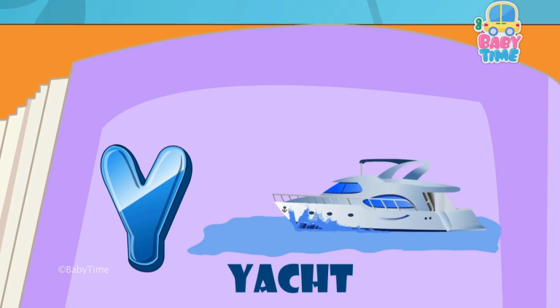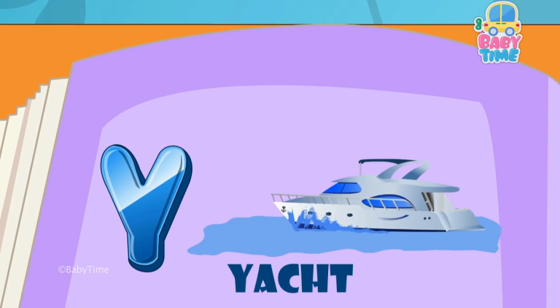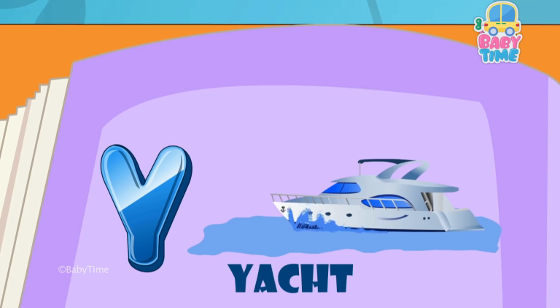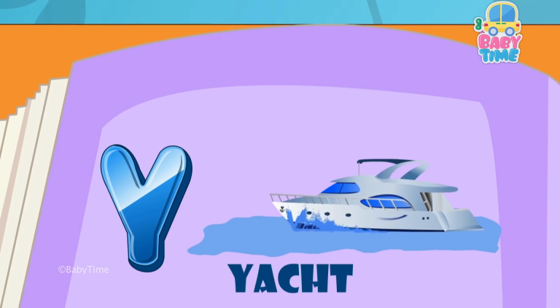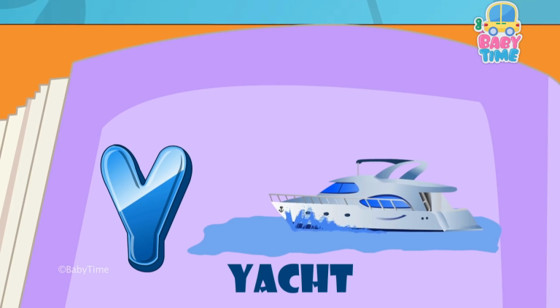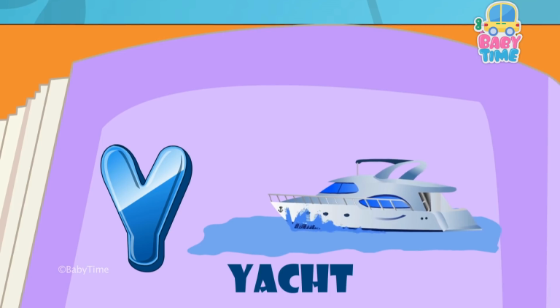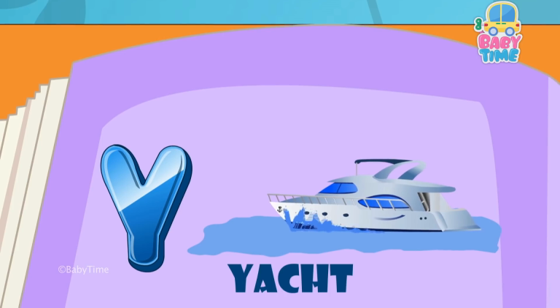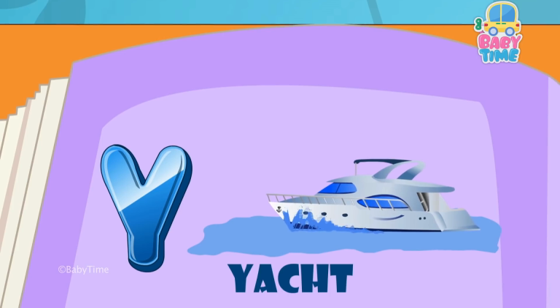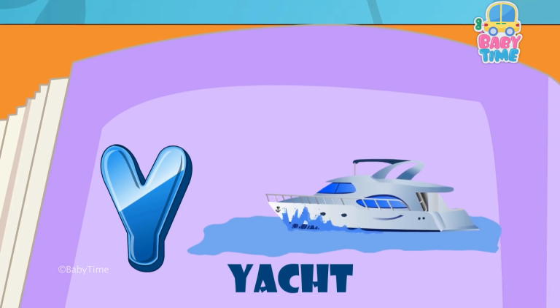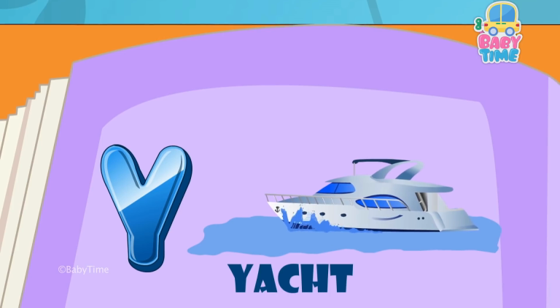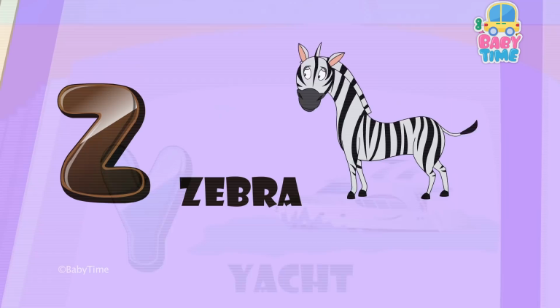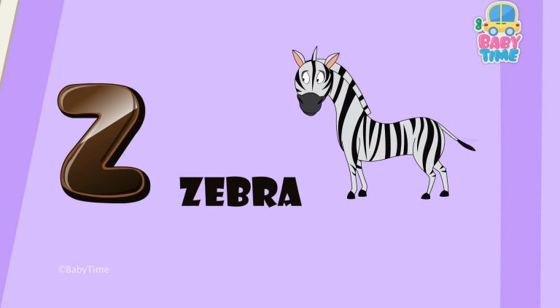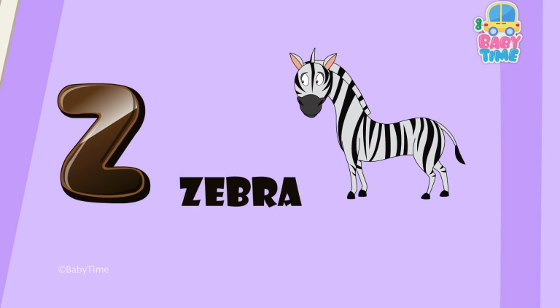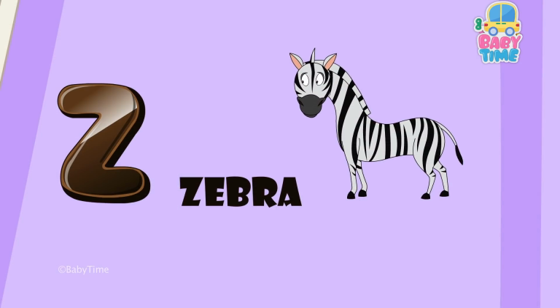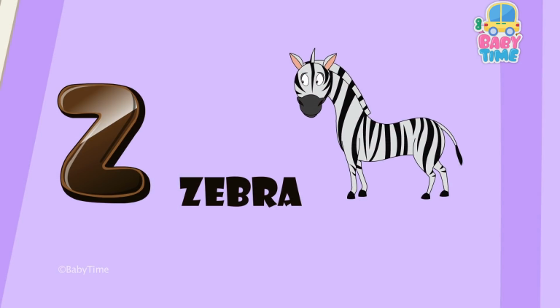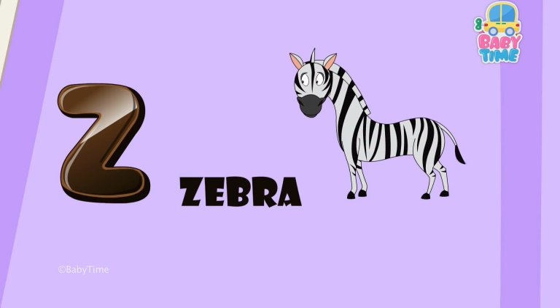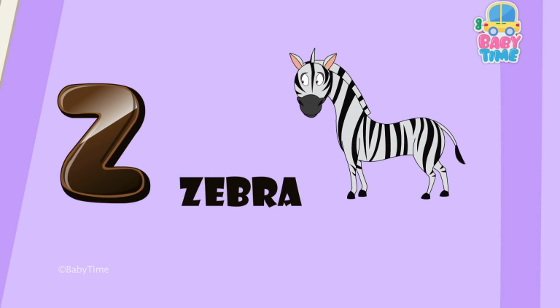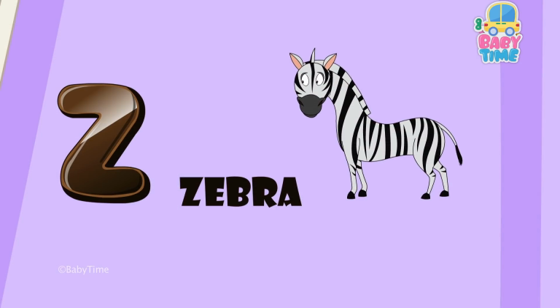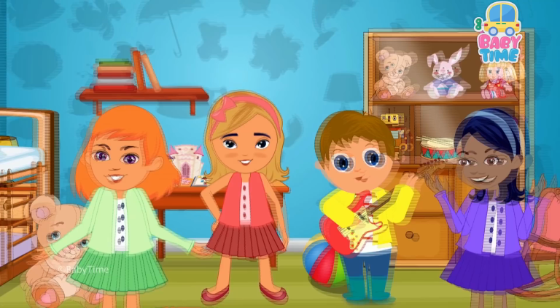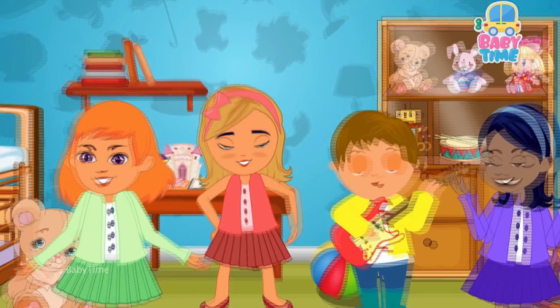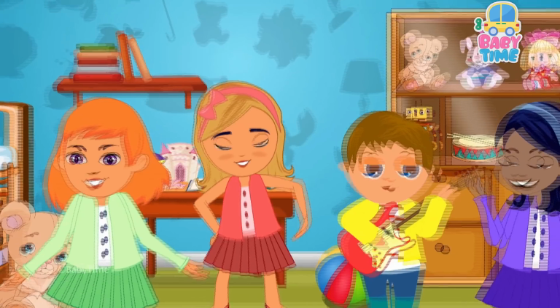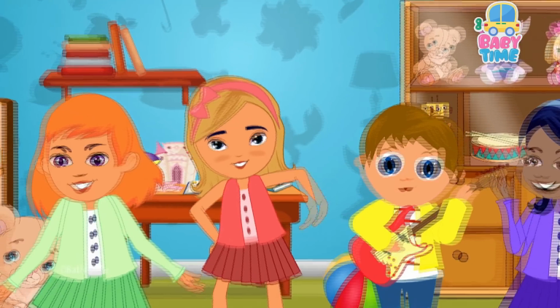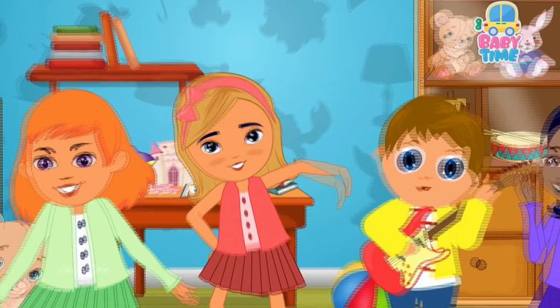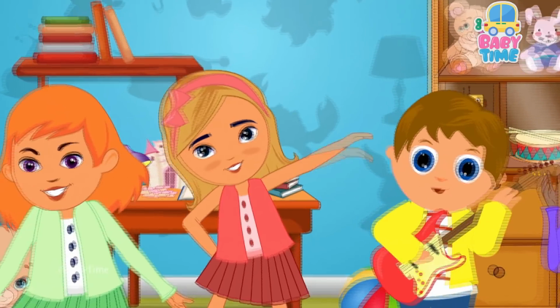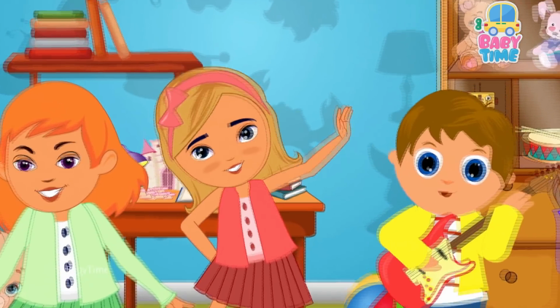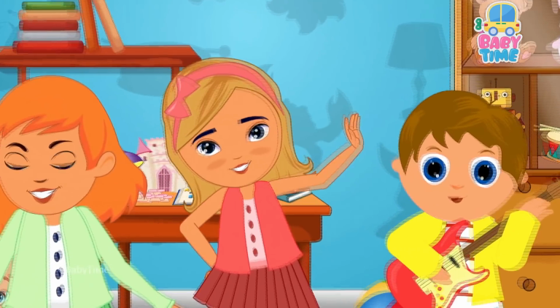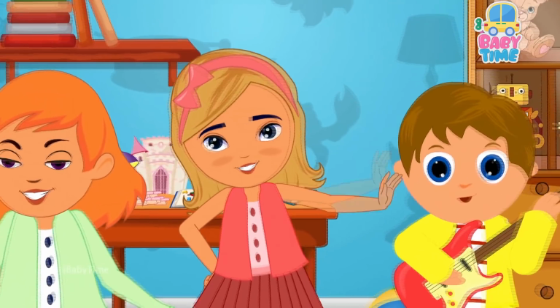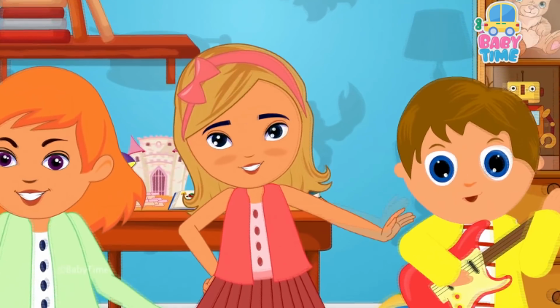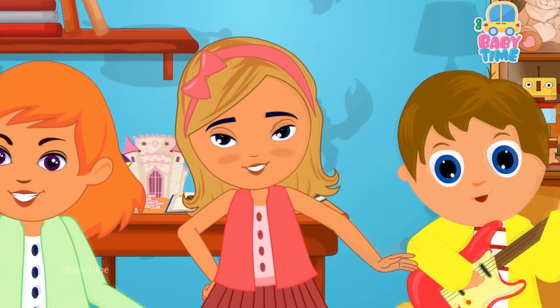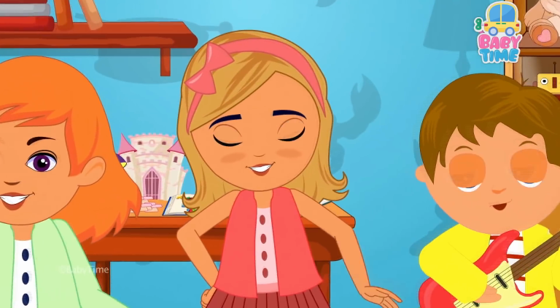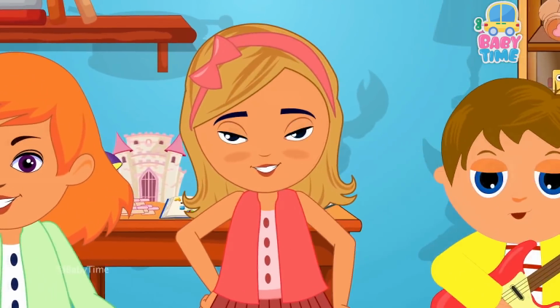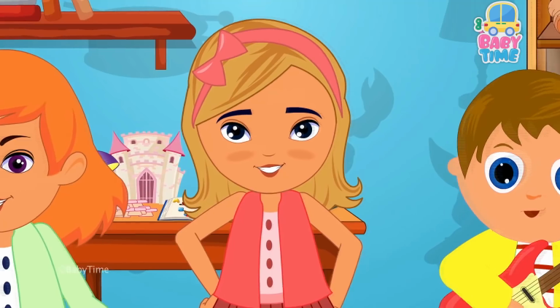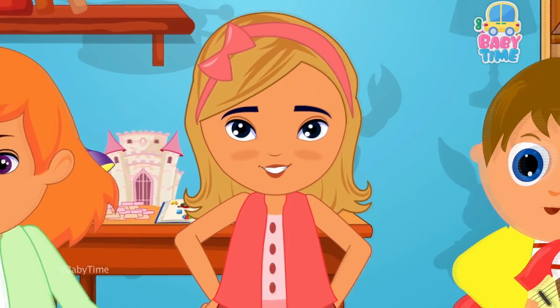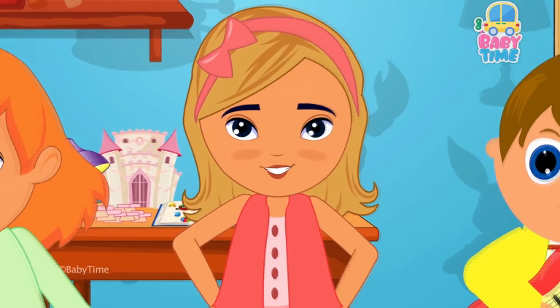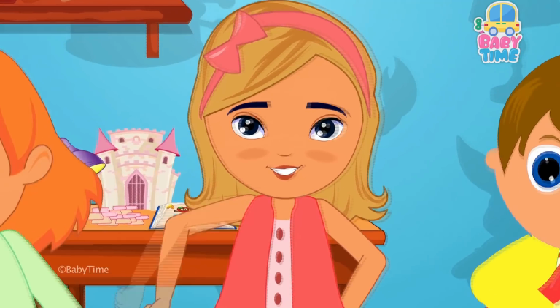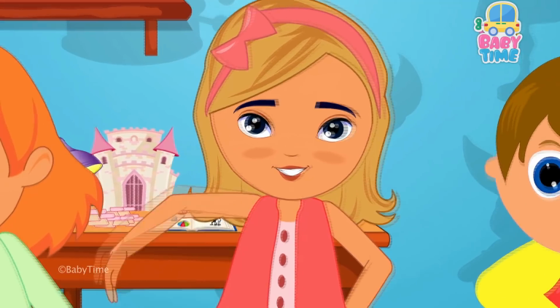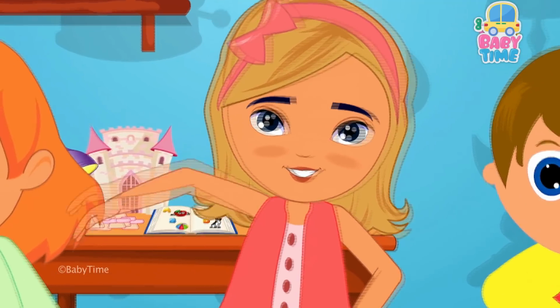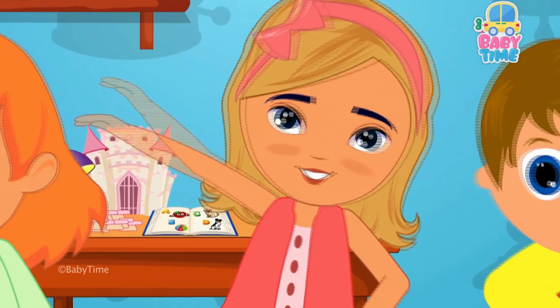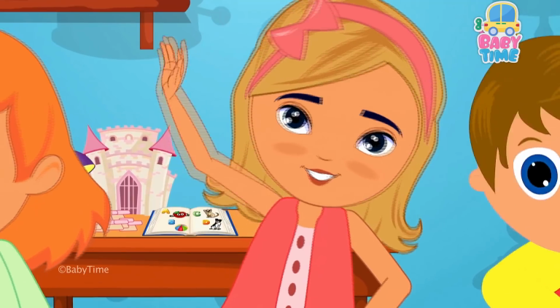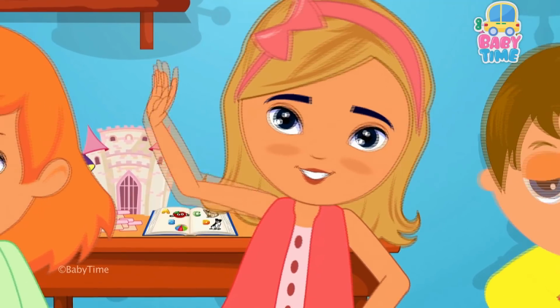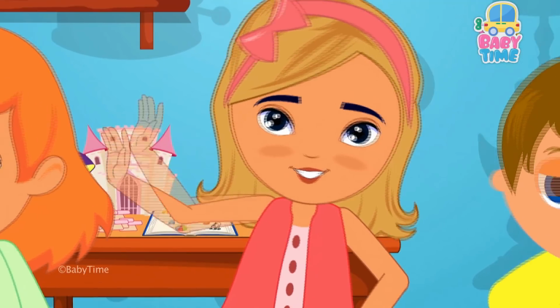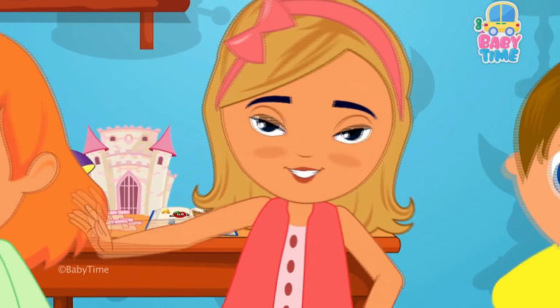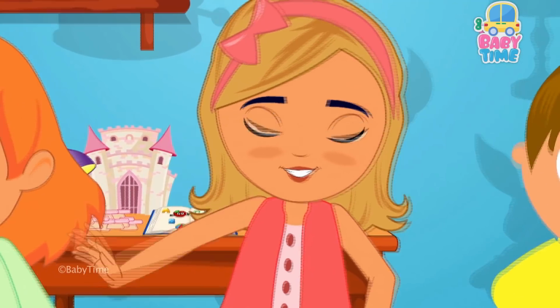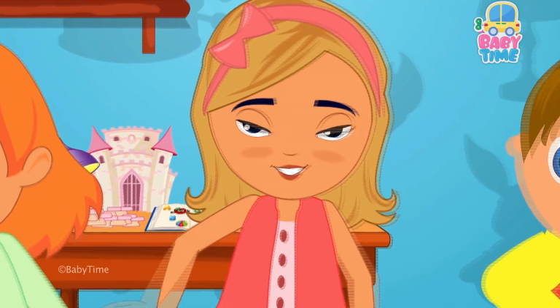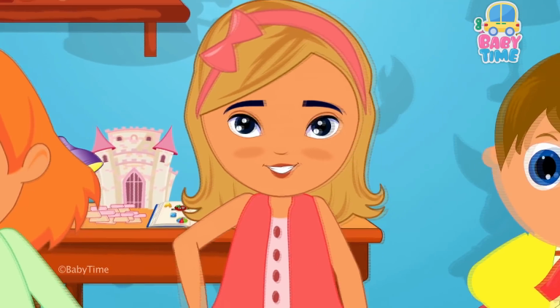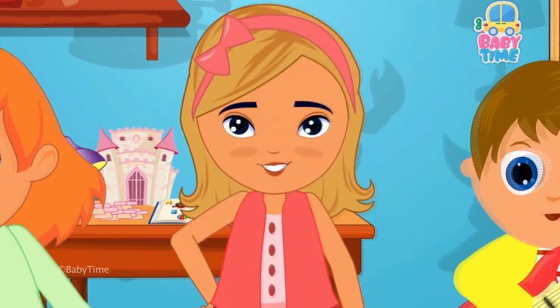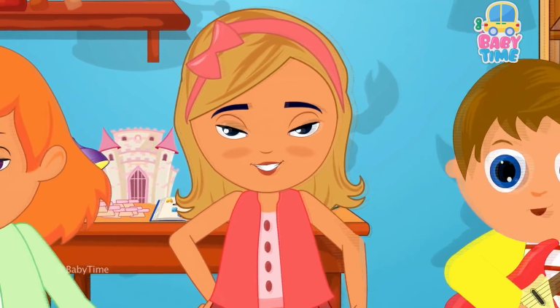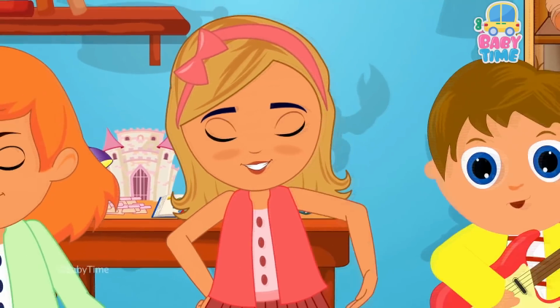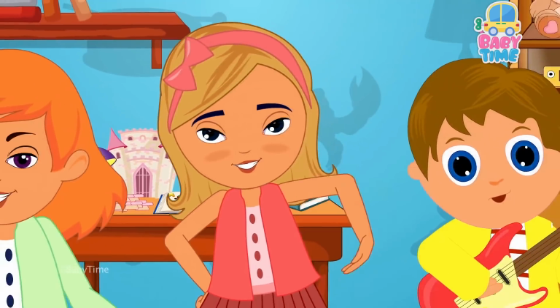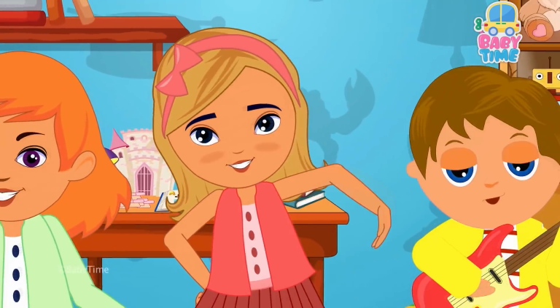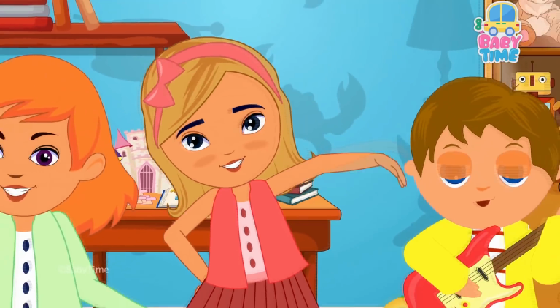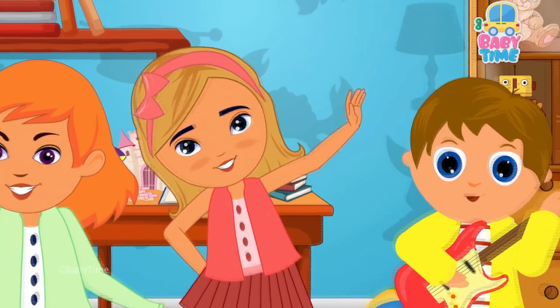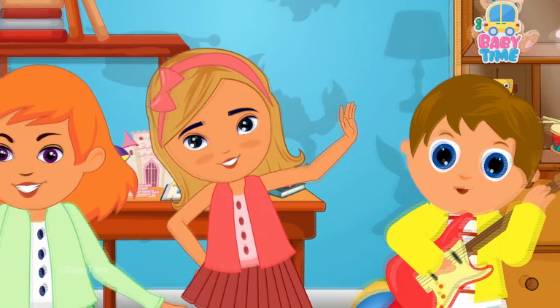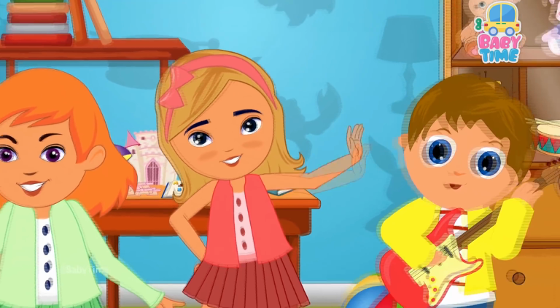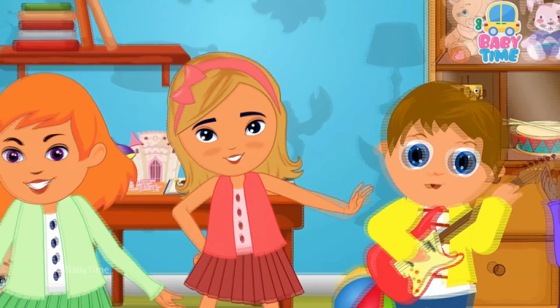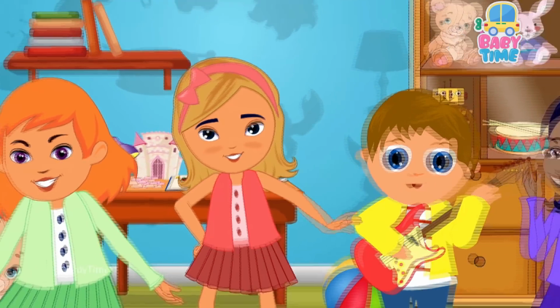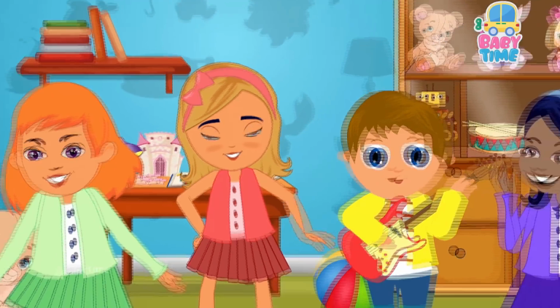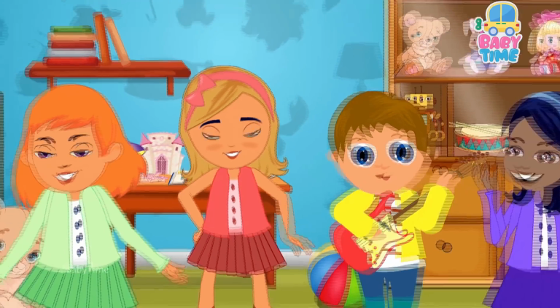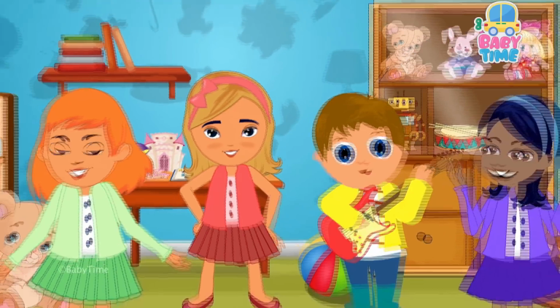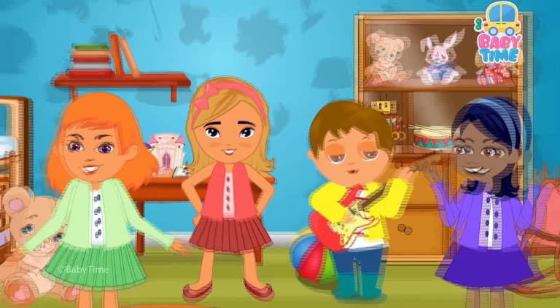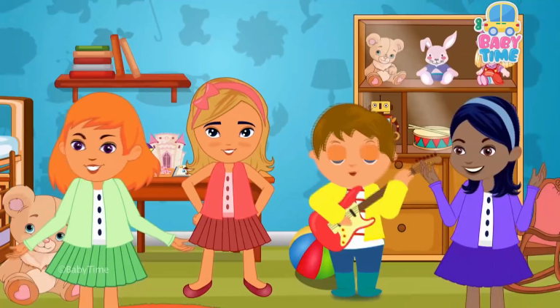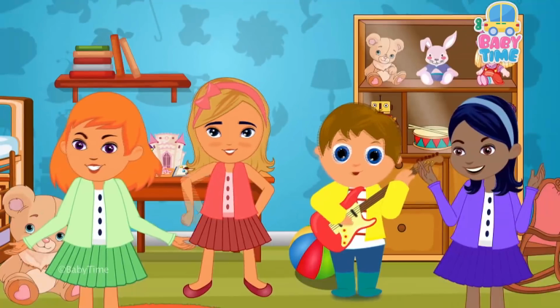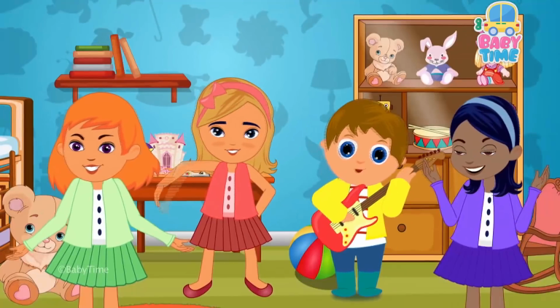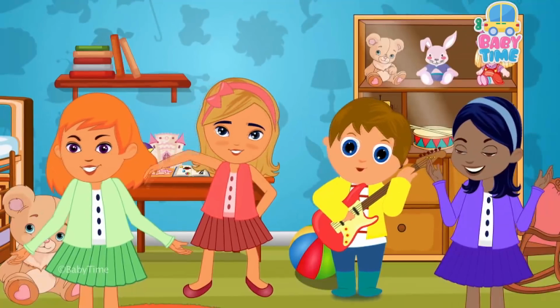Y for yak, Z for zebra. Phonics is so much fun, sing along to the song, everyone.